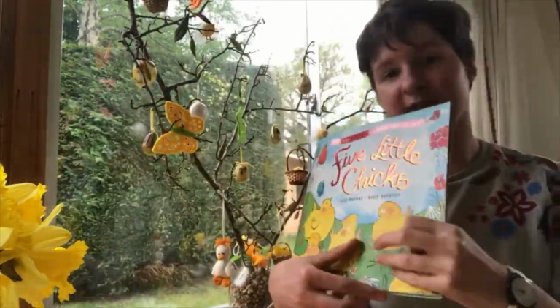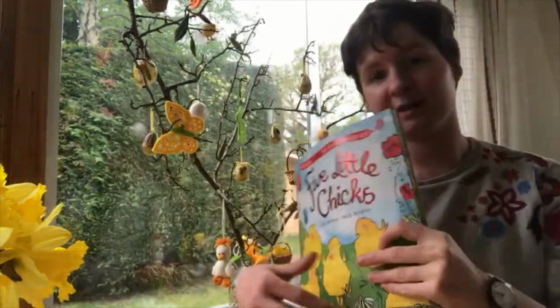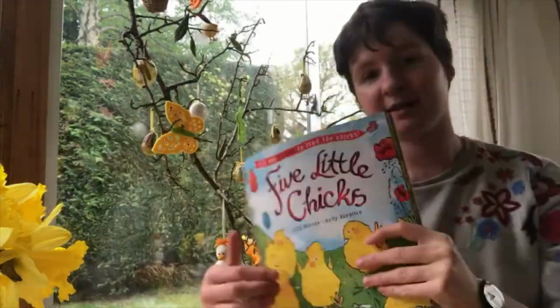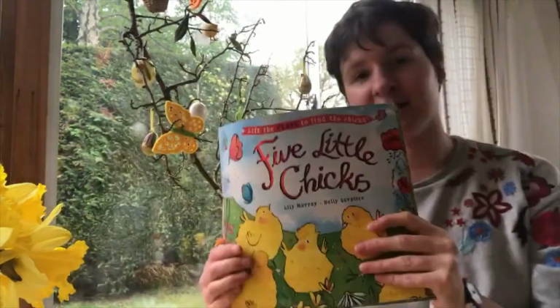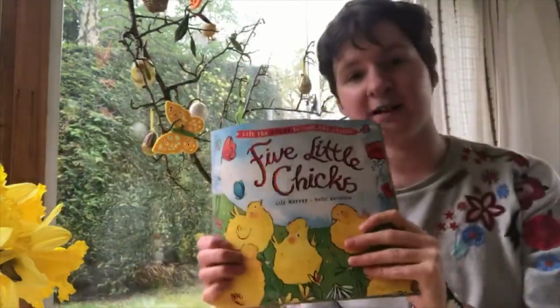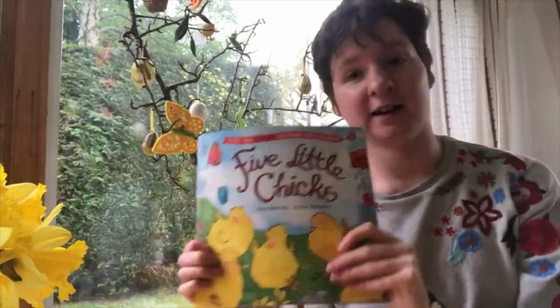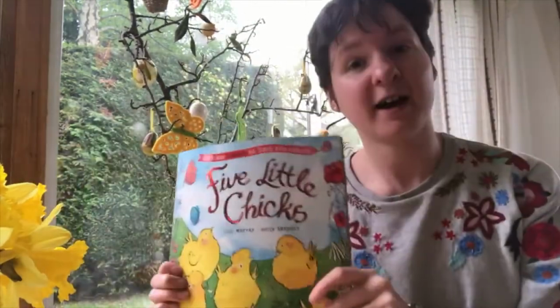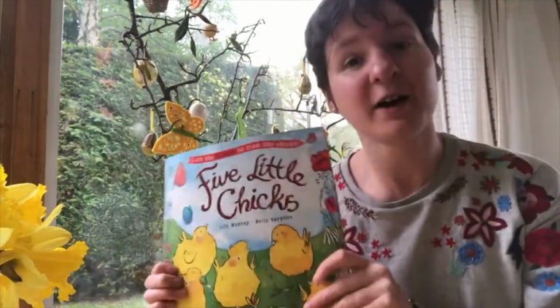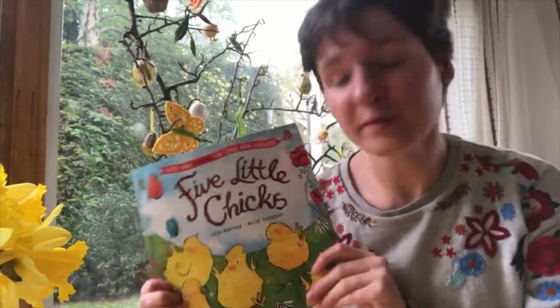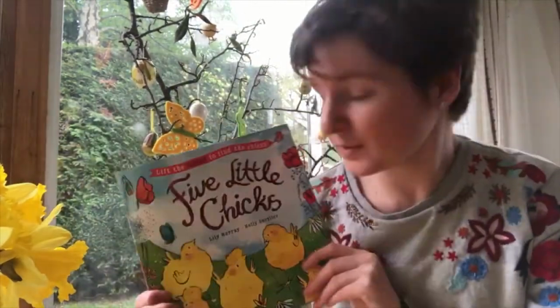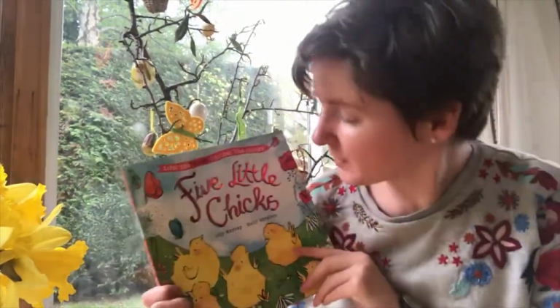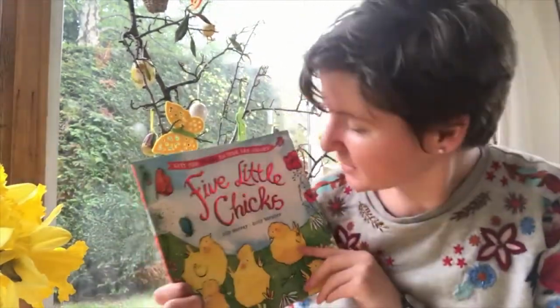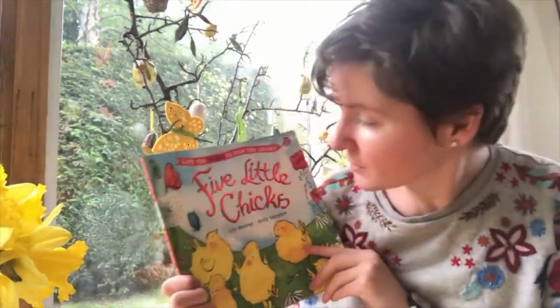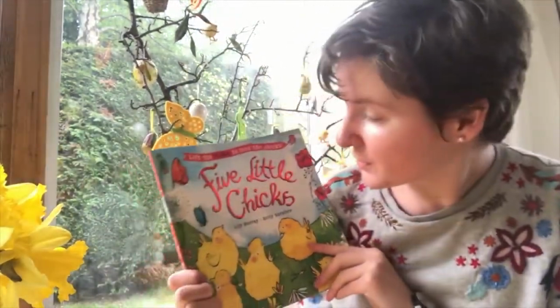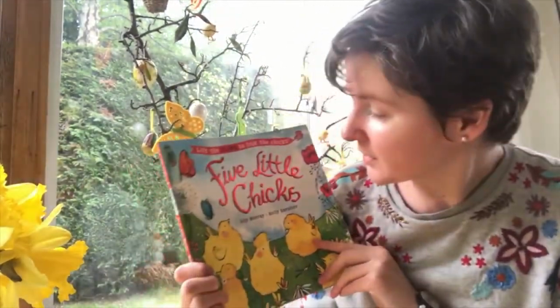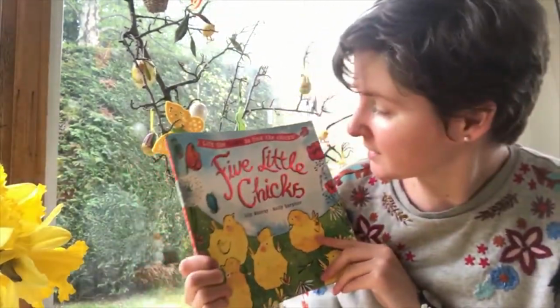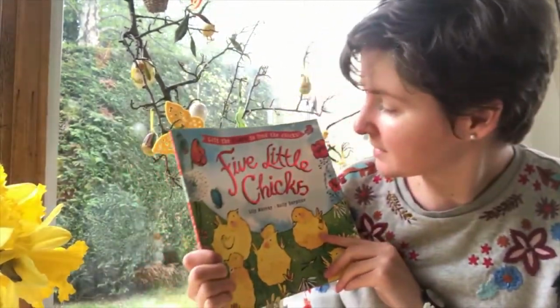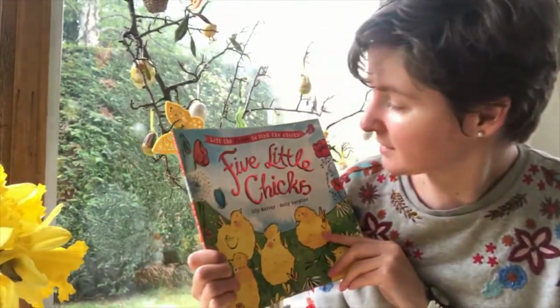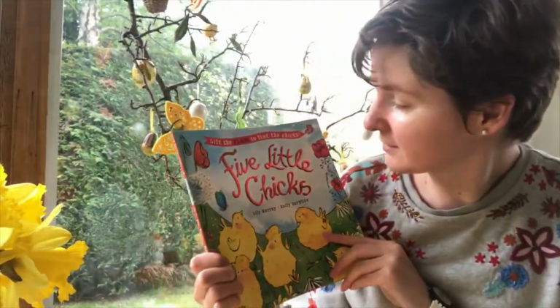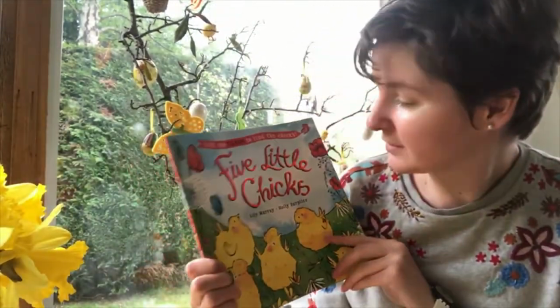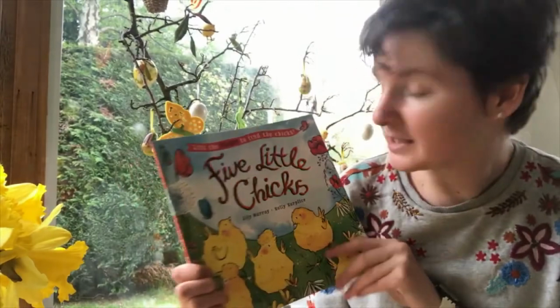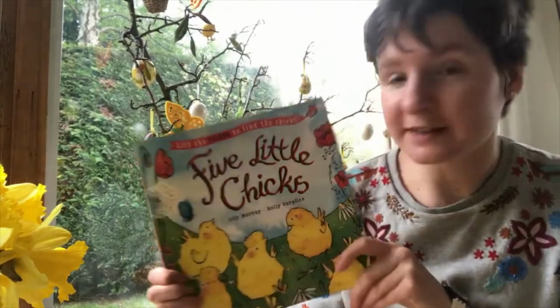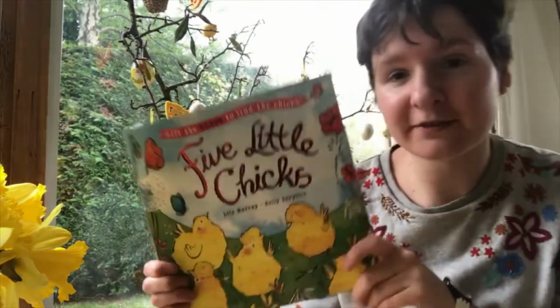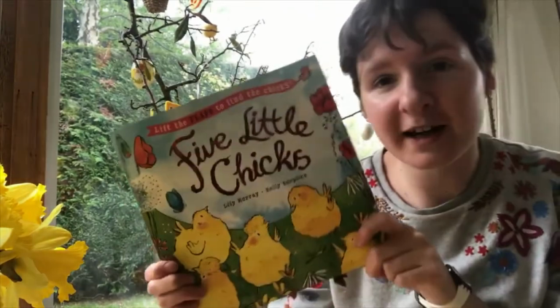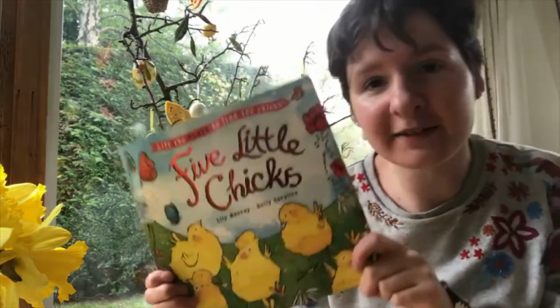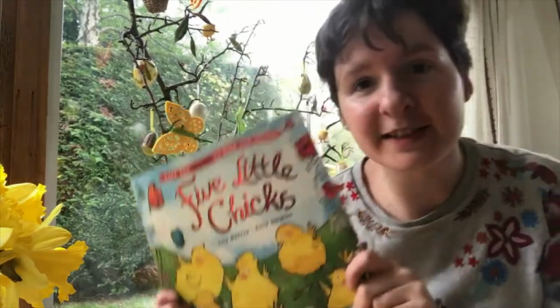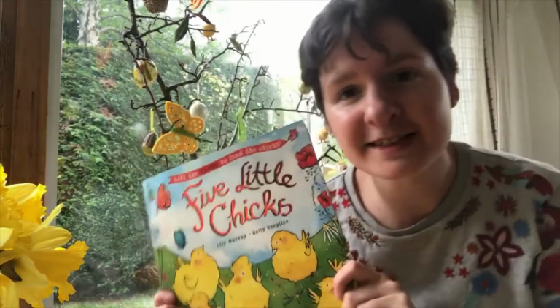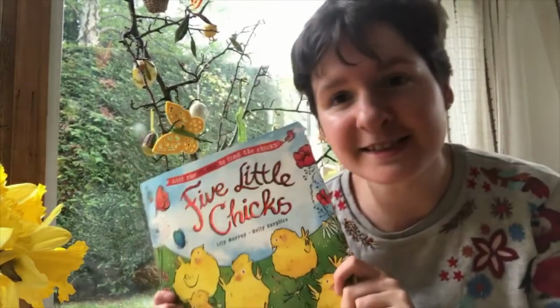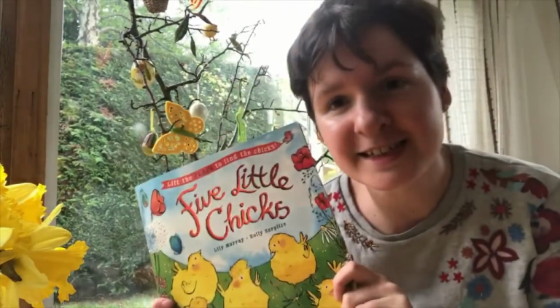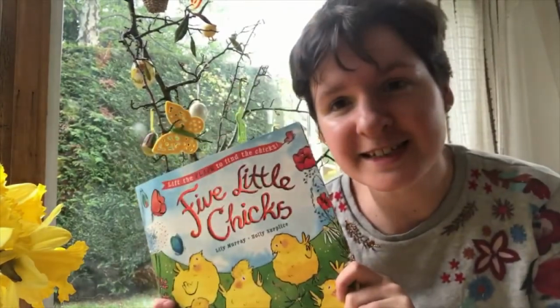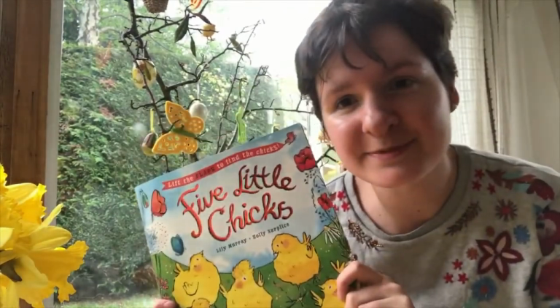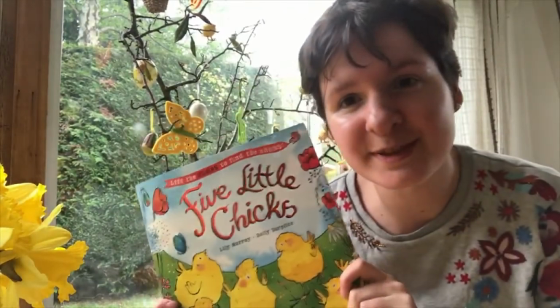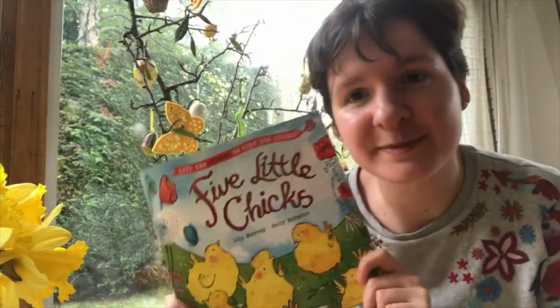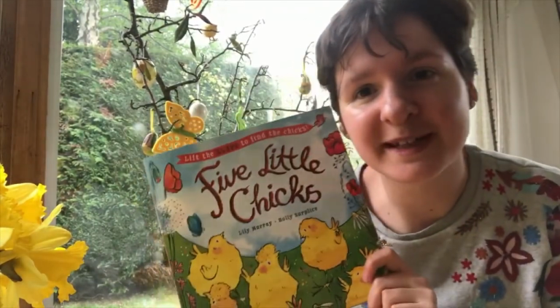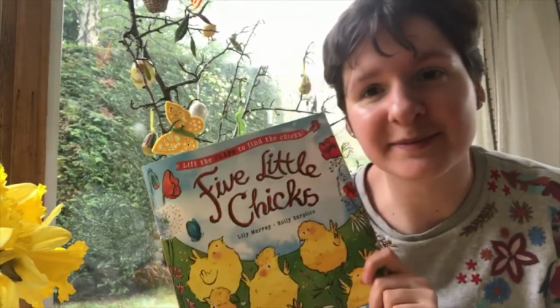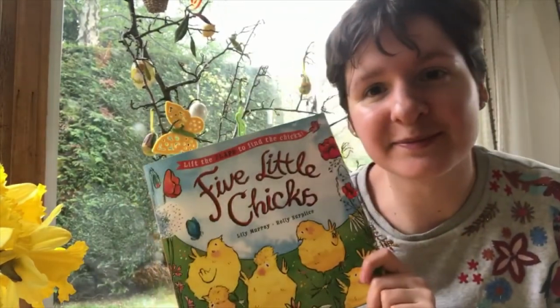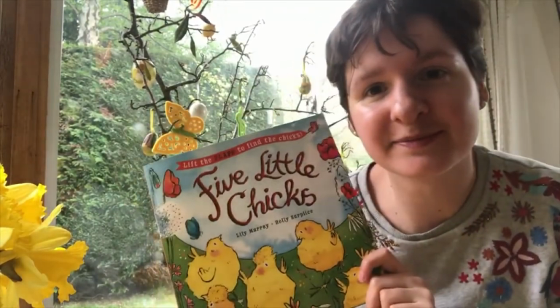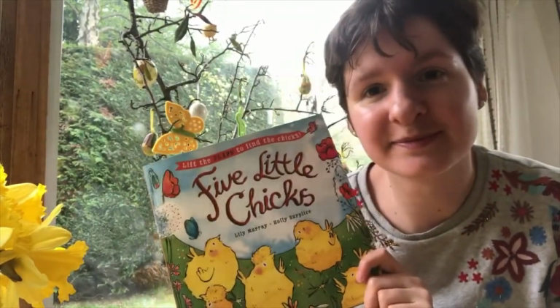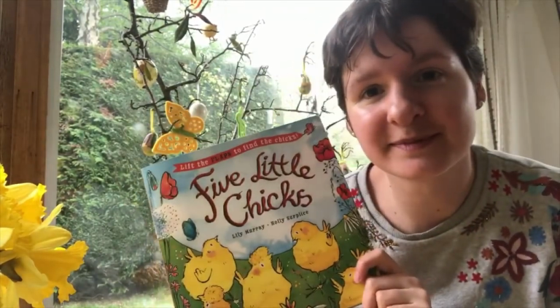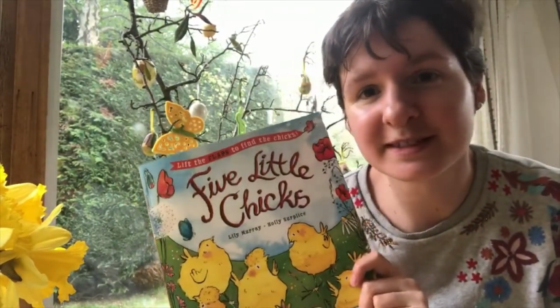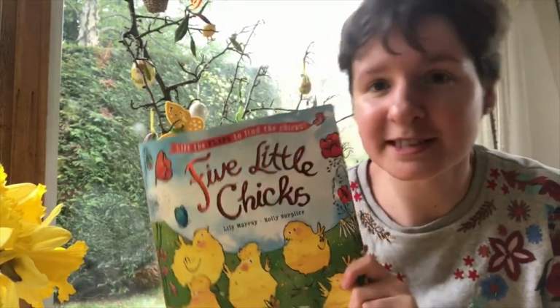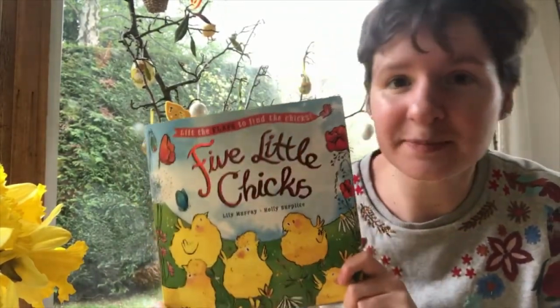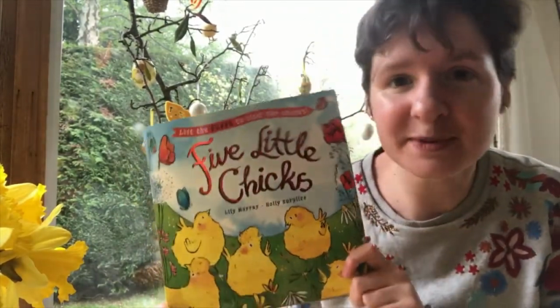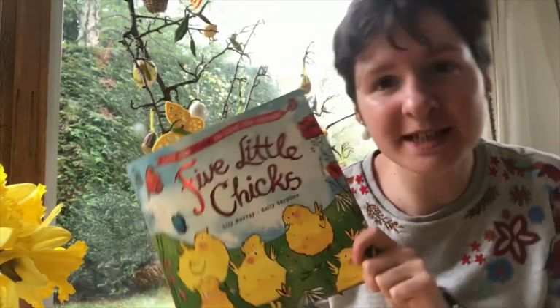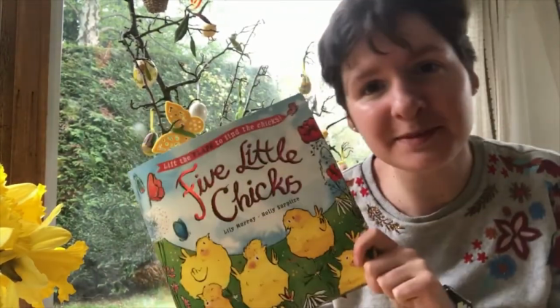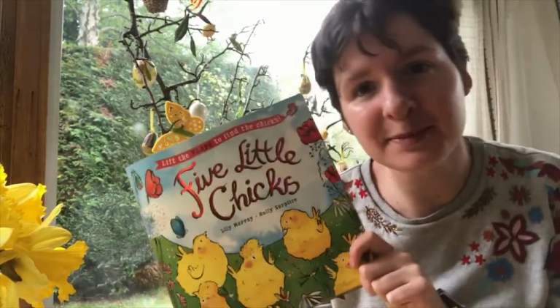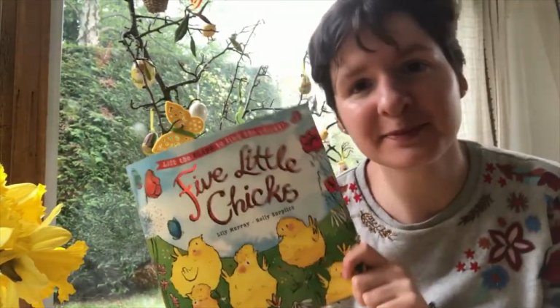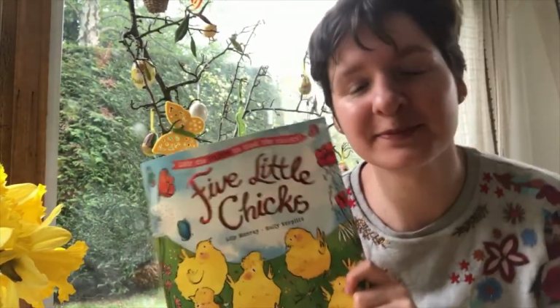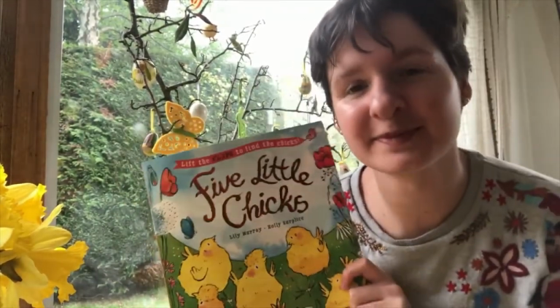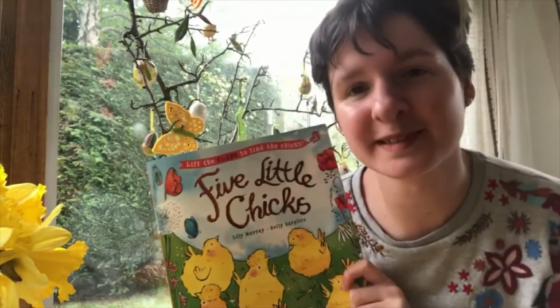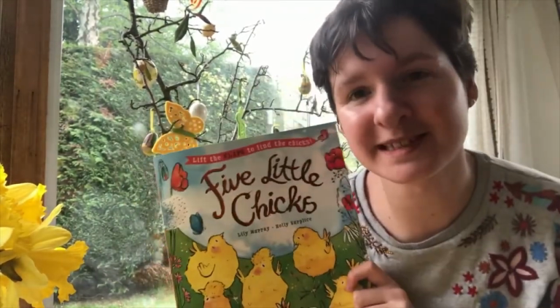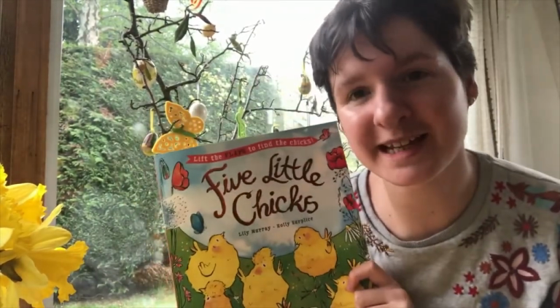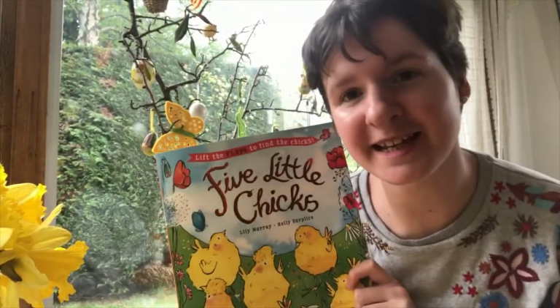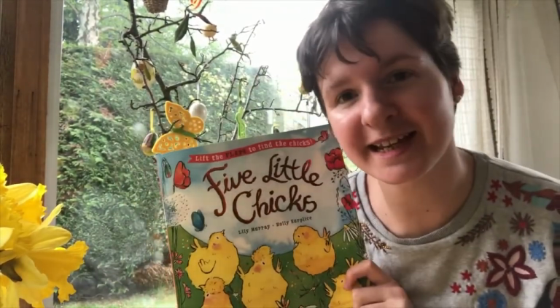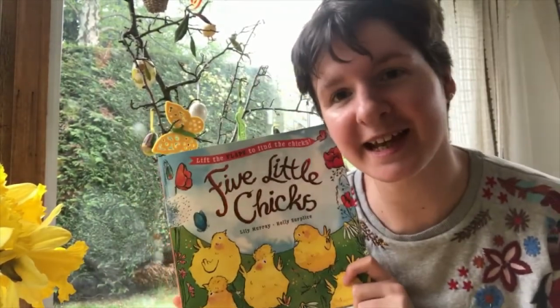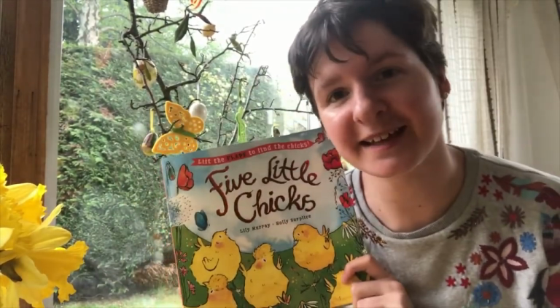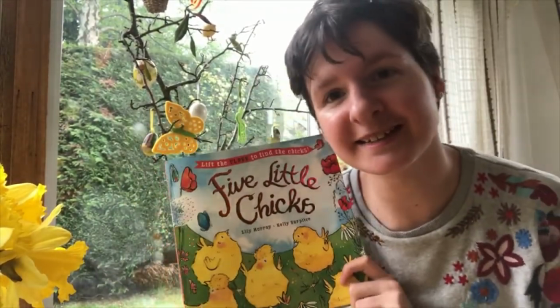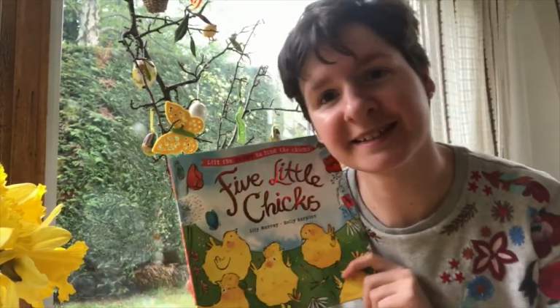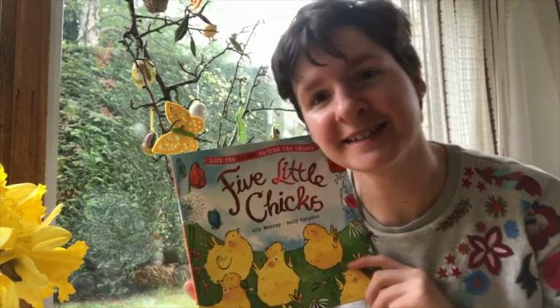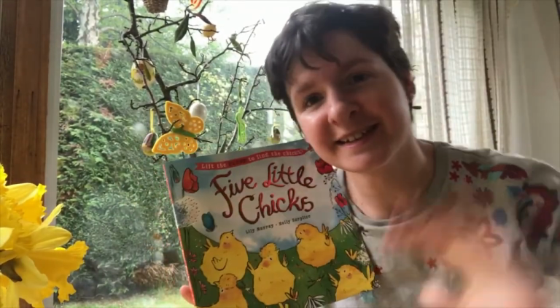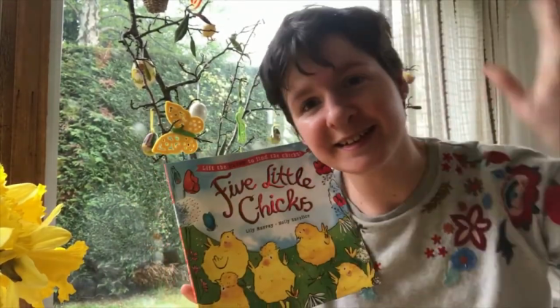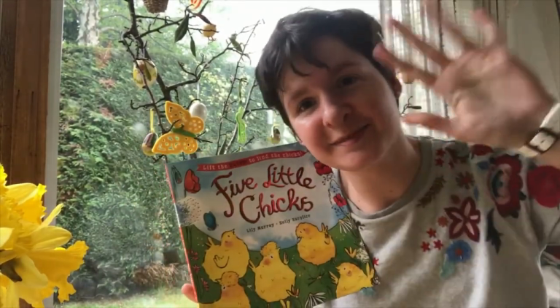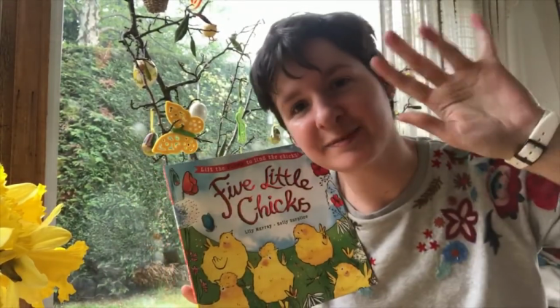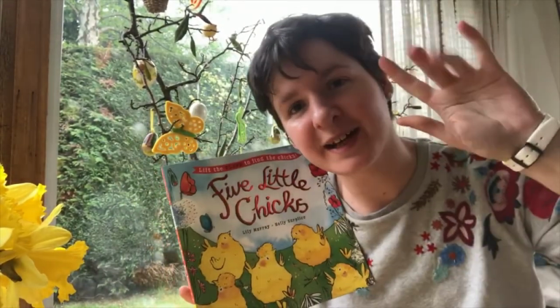I hope you enjoyed reading Five Little Chicks with me. Cheep, cheep. Take care. Bye.